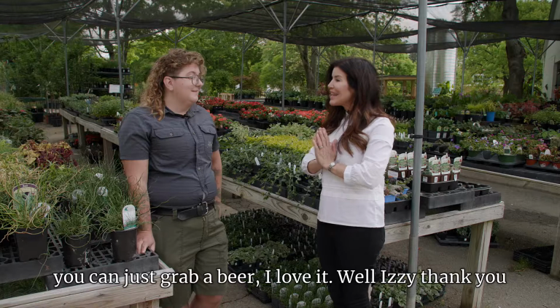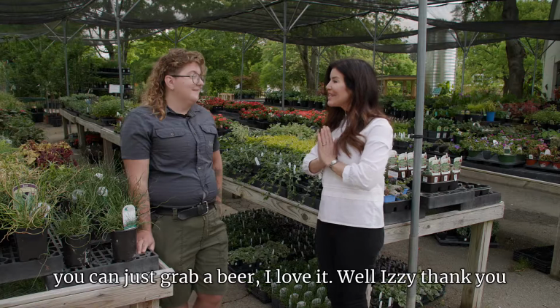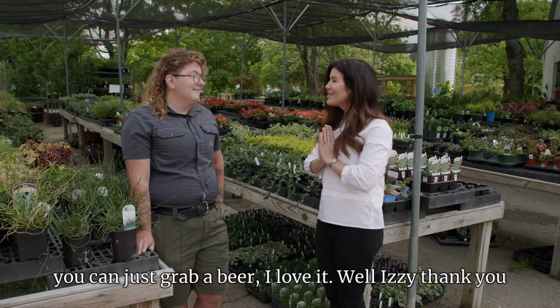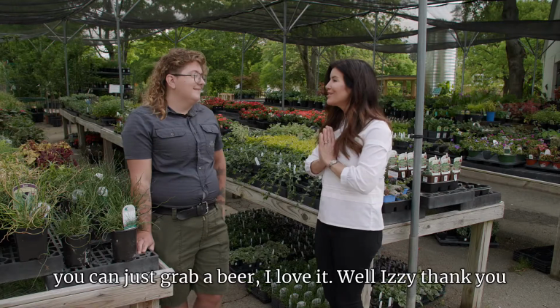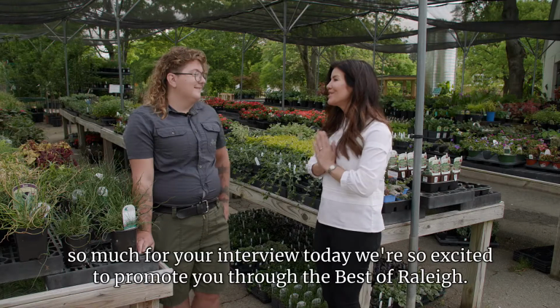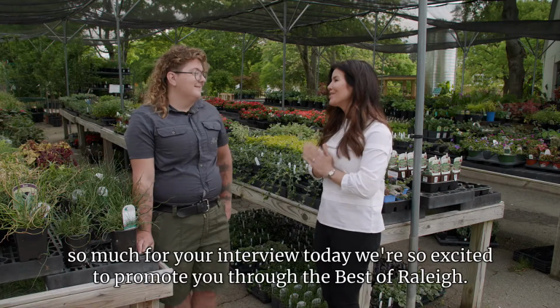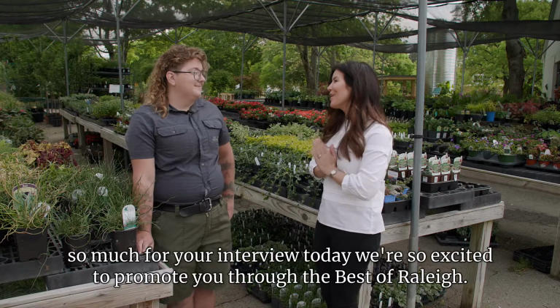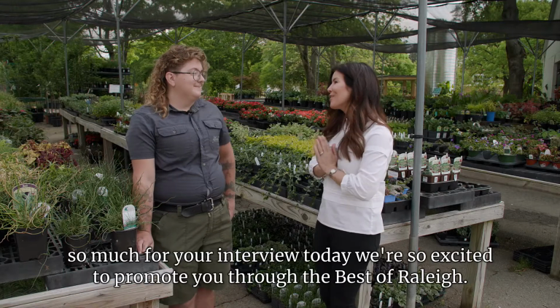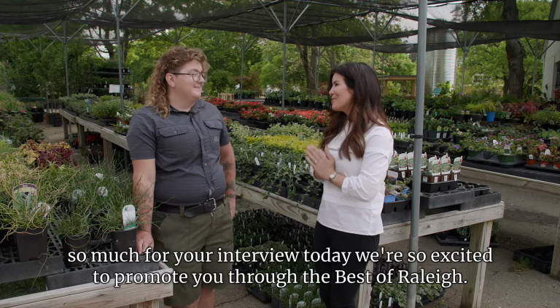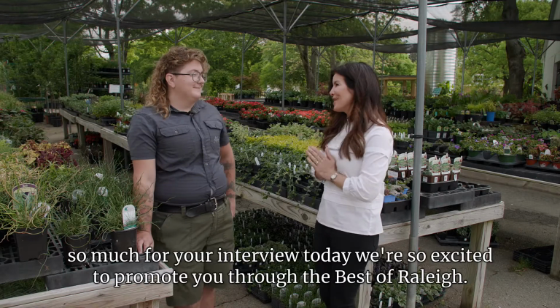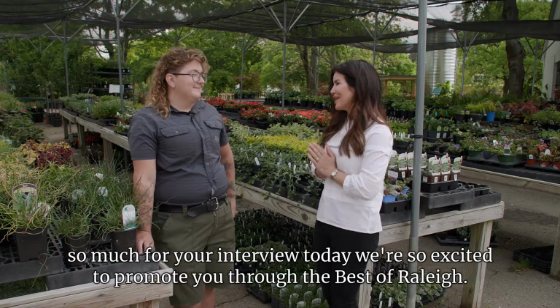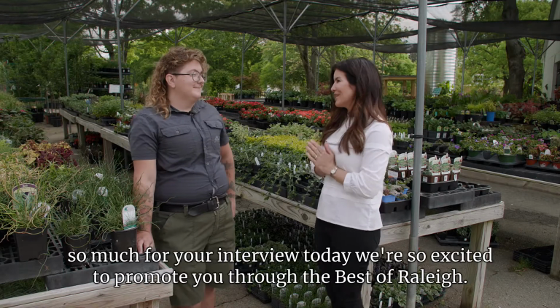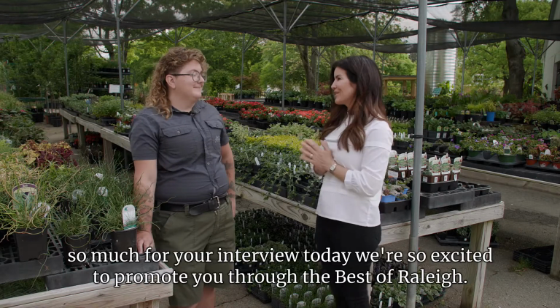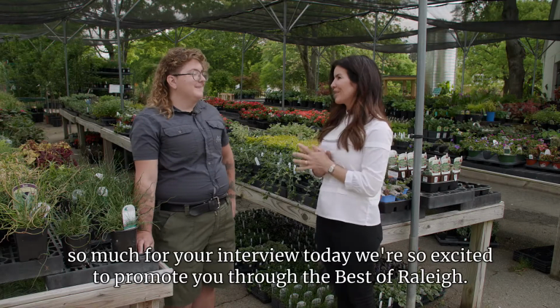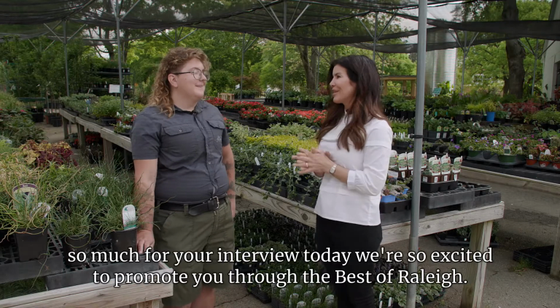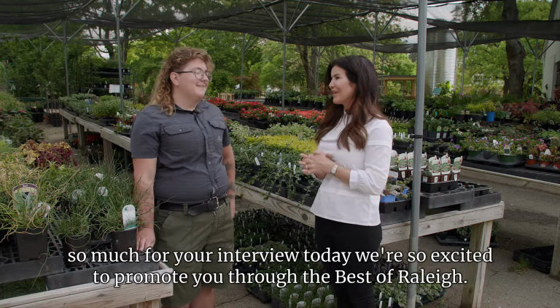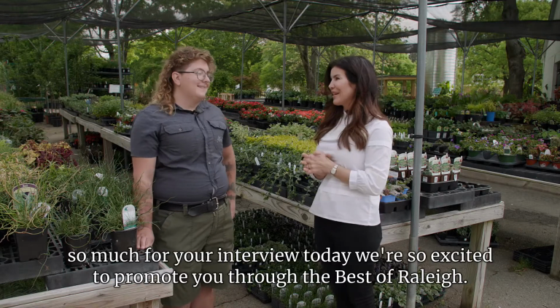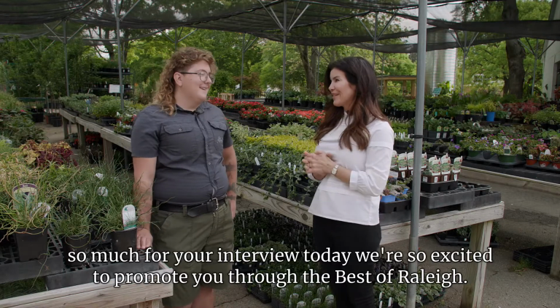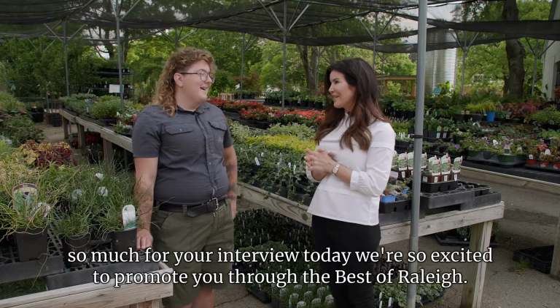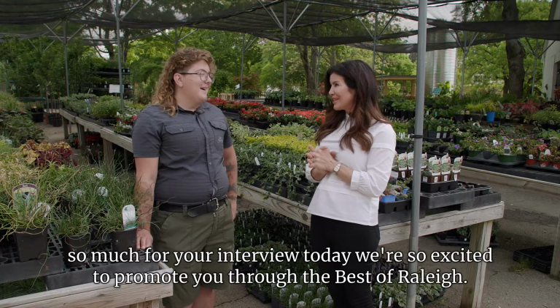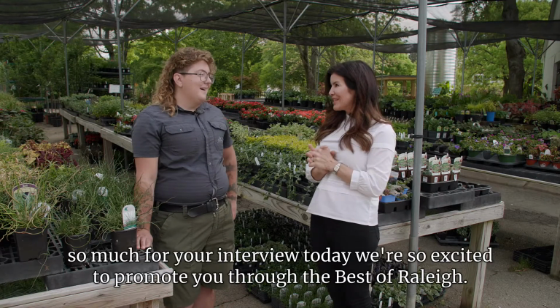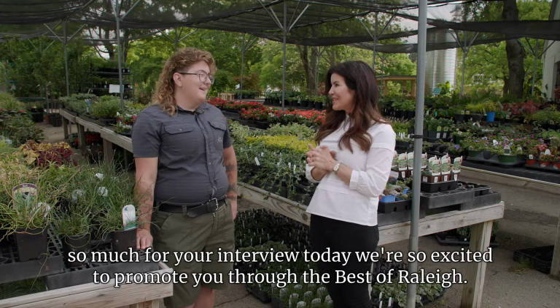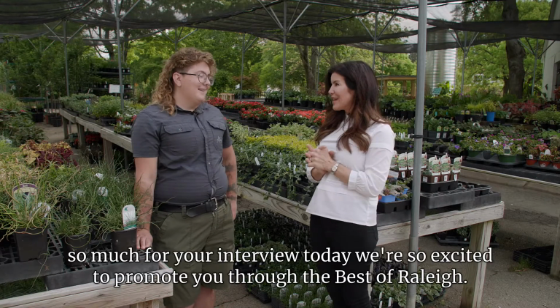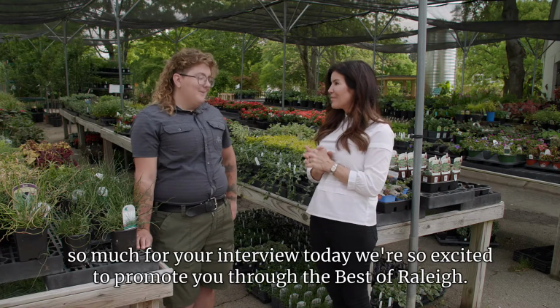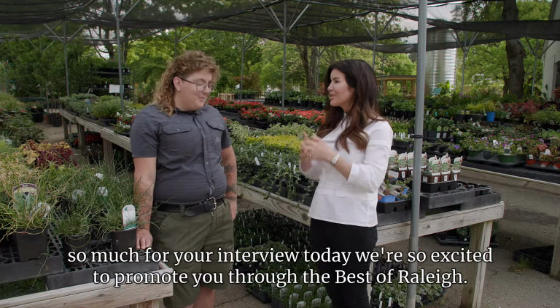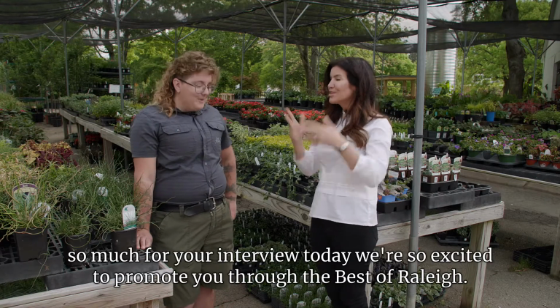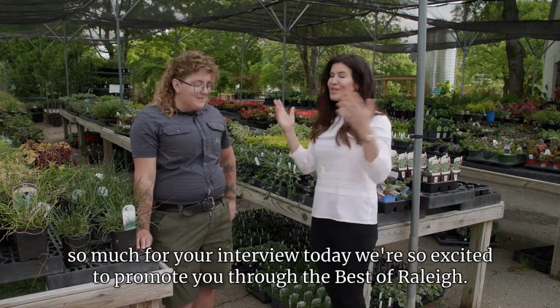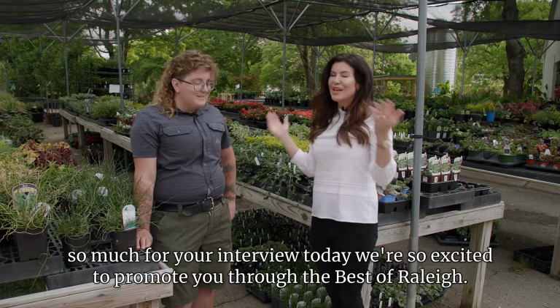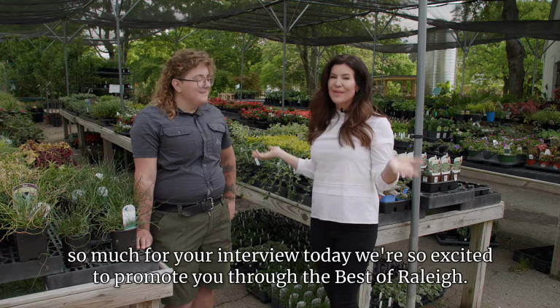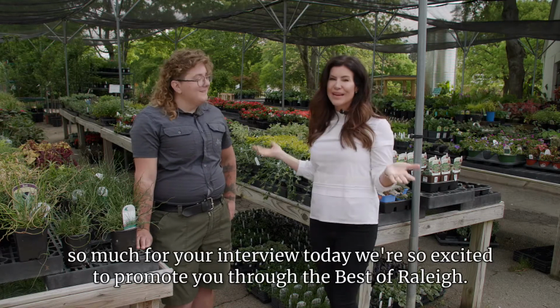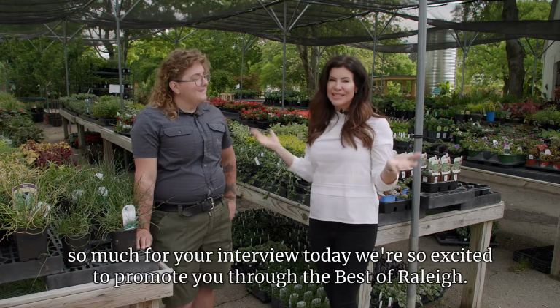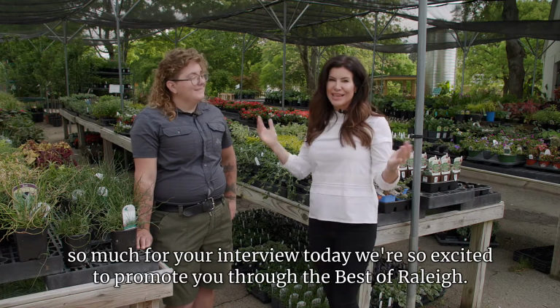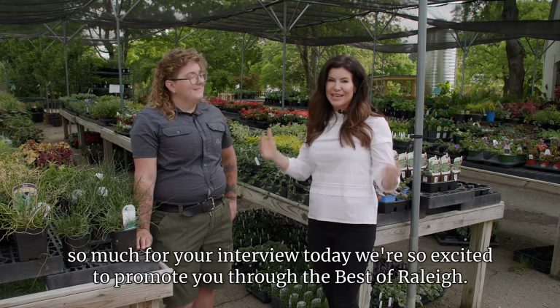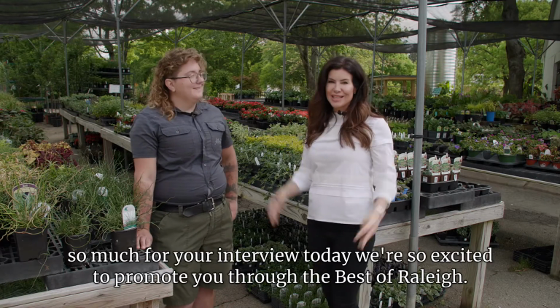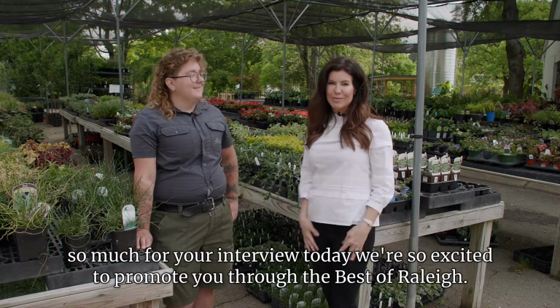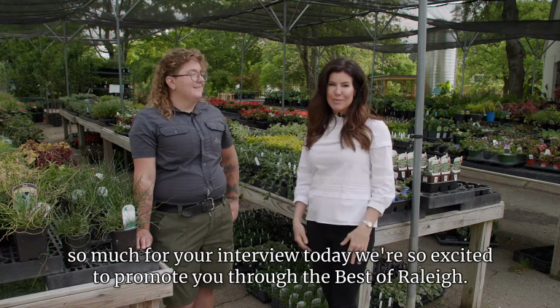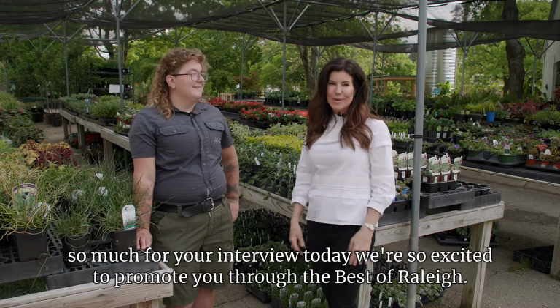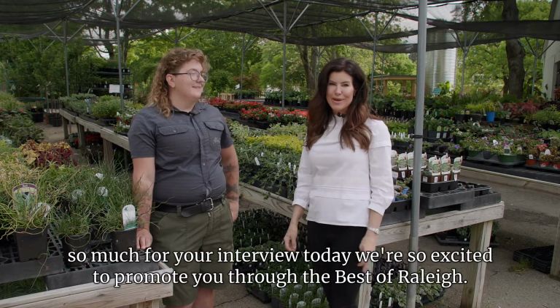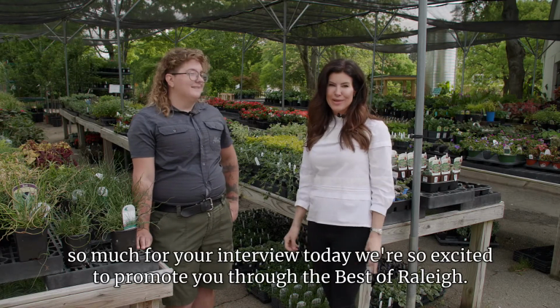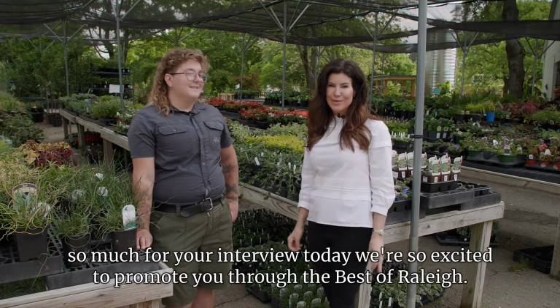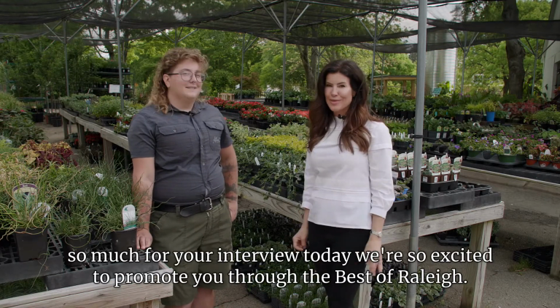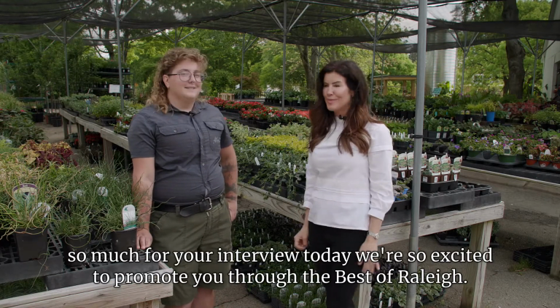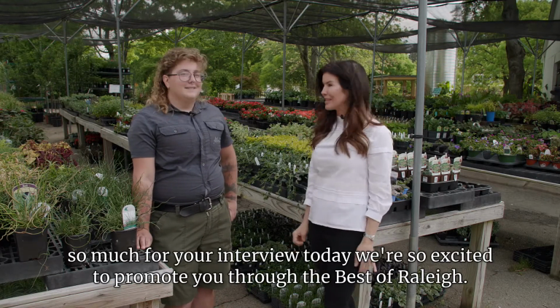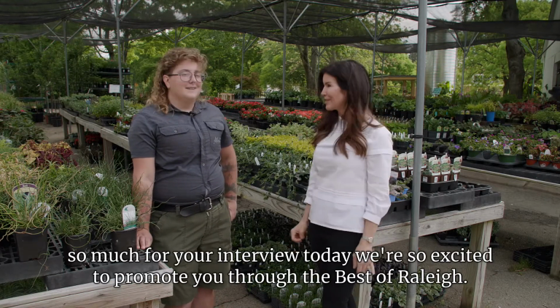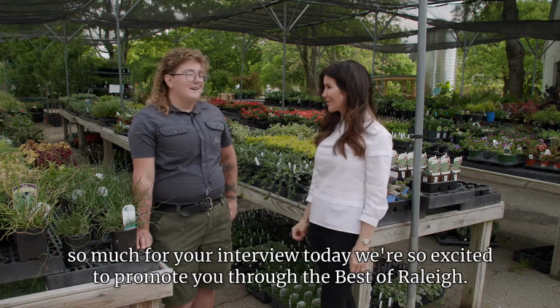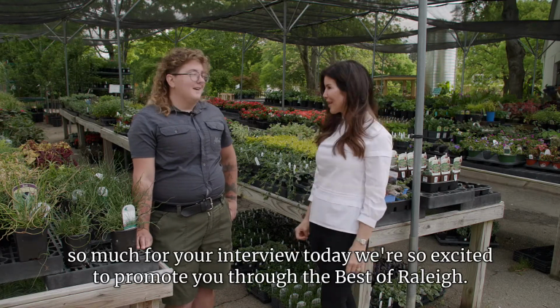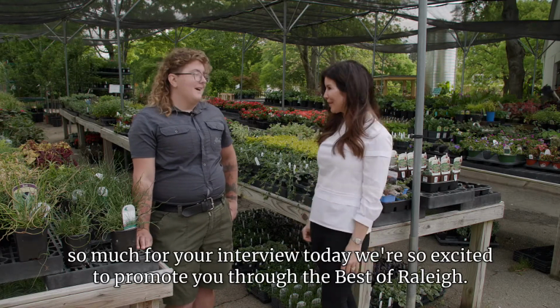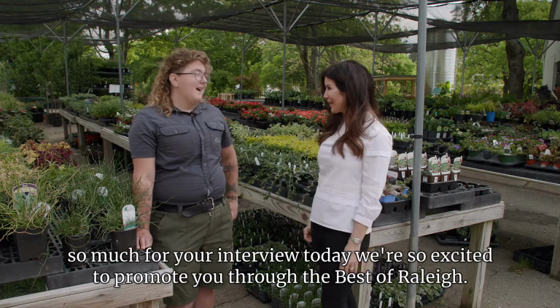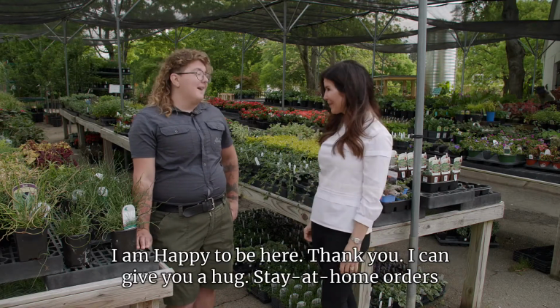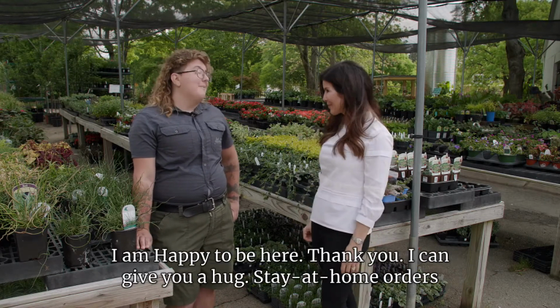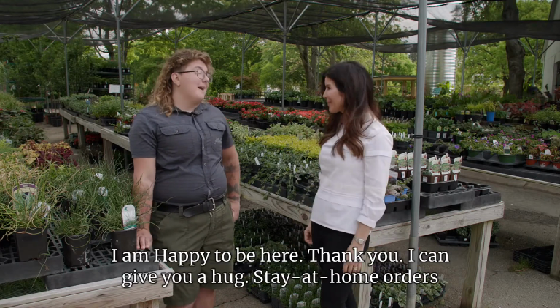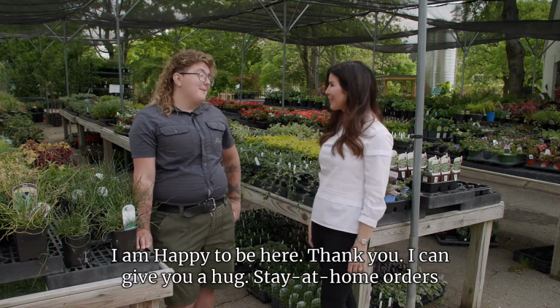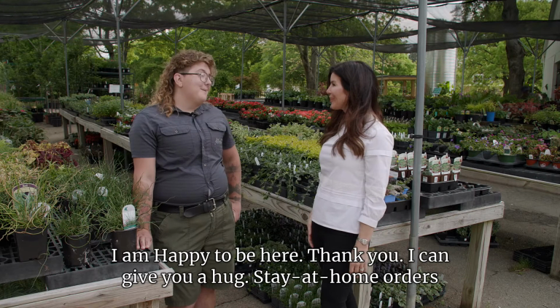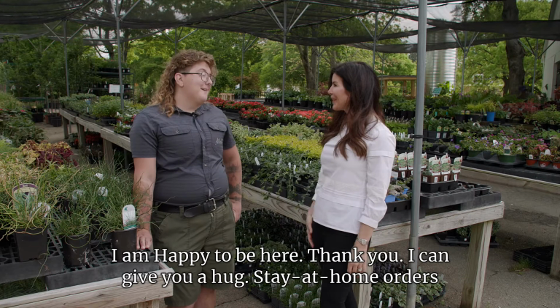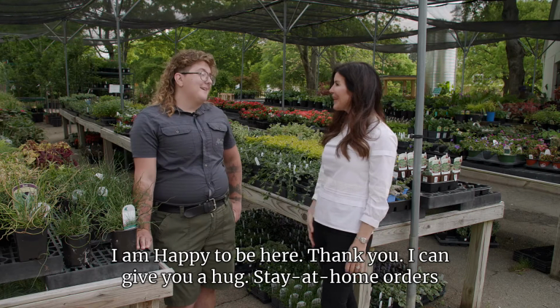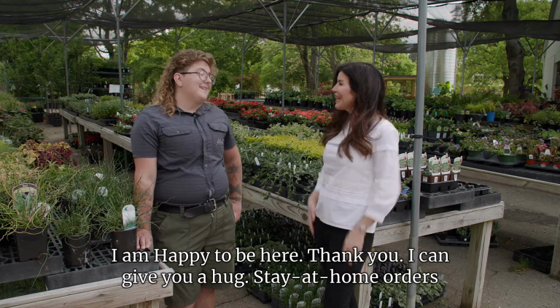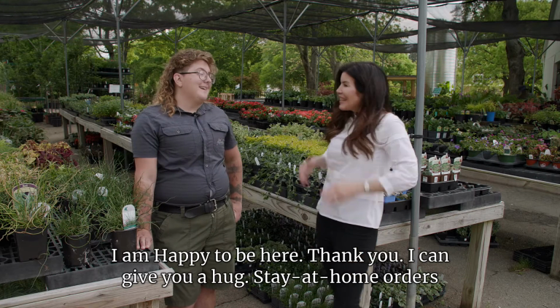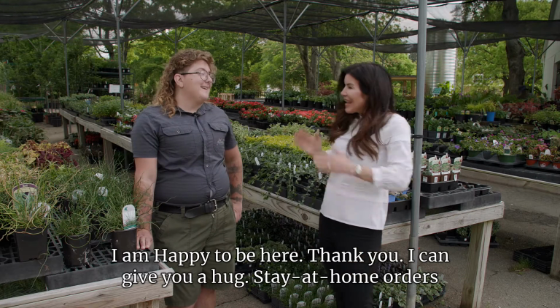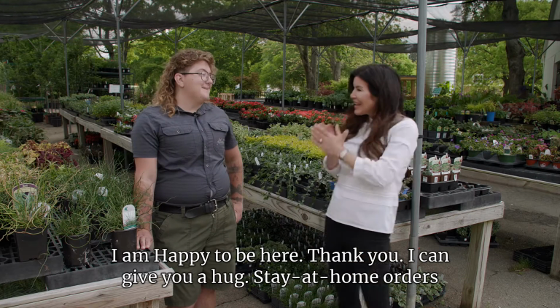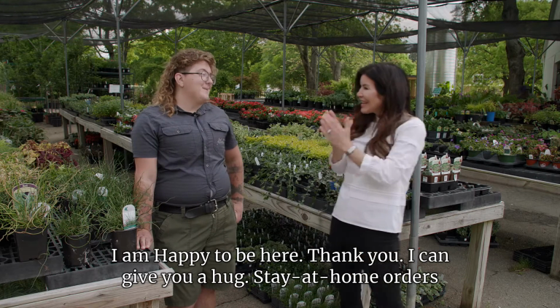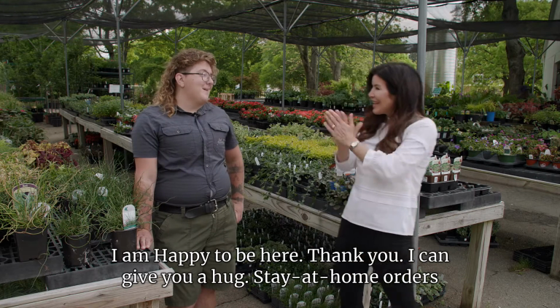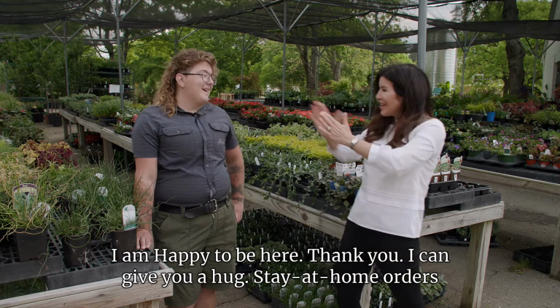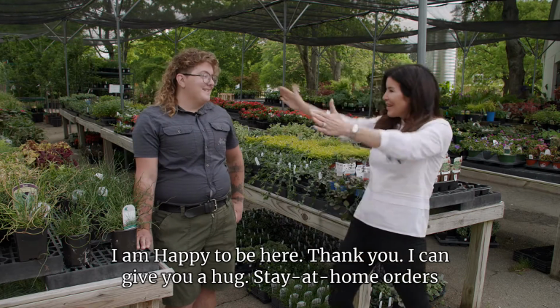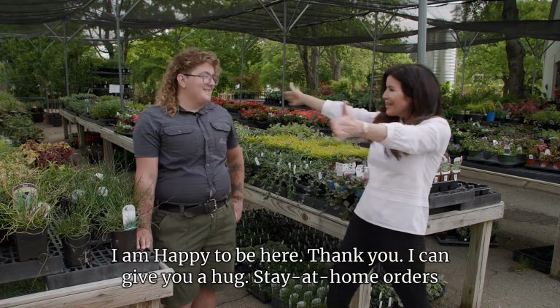Thank you so much for your interview today. We're so excited to promote you through The Best of Raleigh. I am happy to be here. Thank you so much.